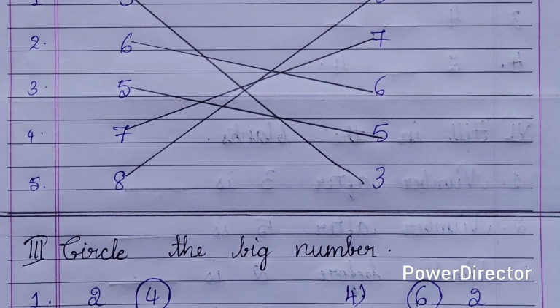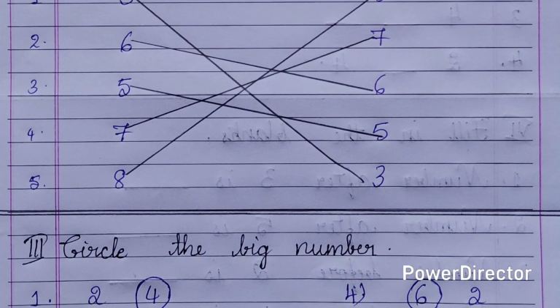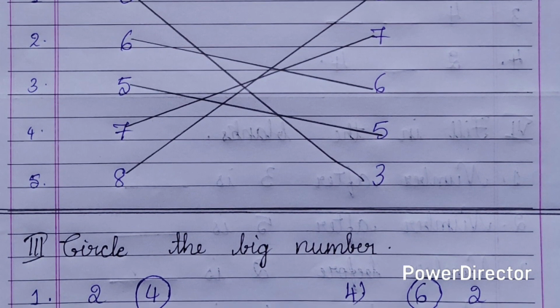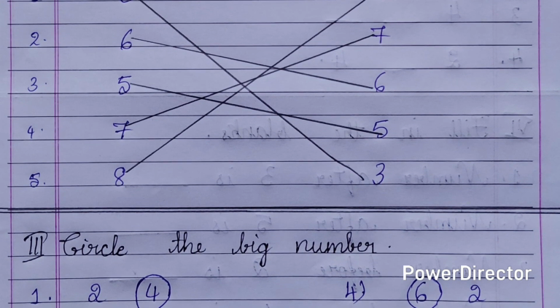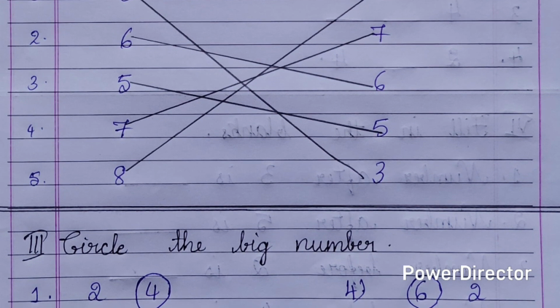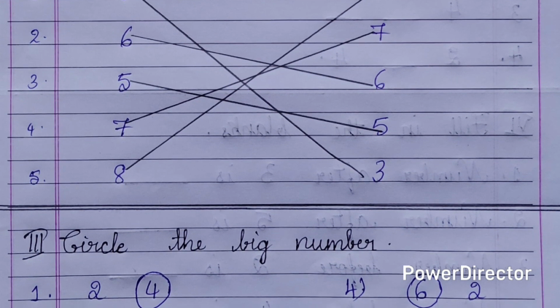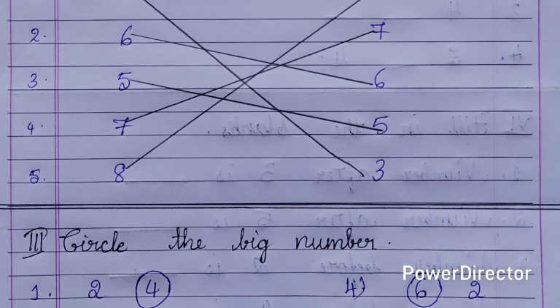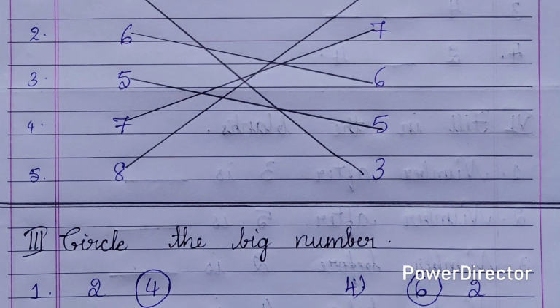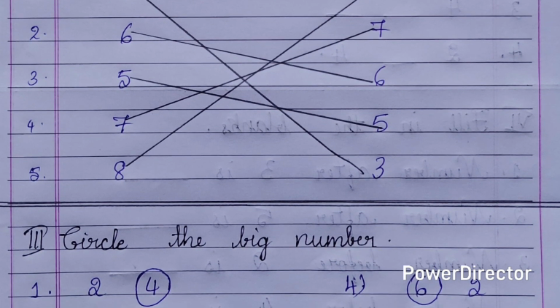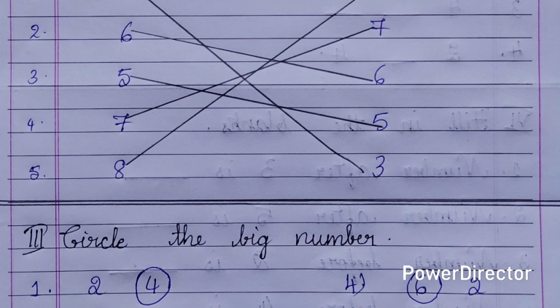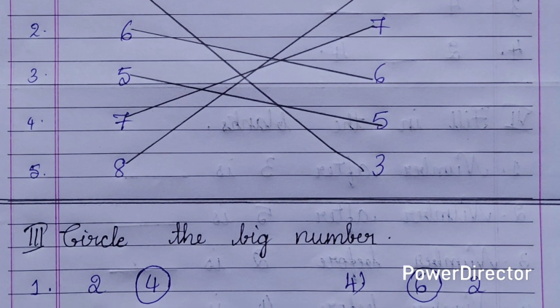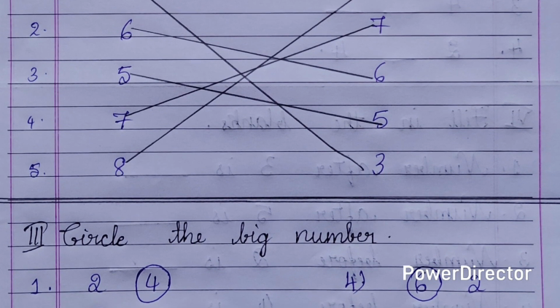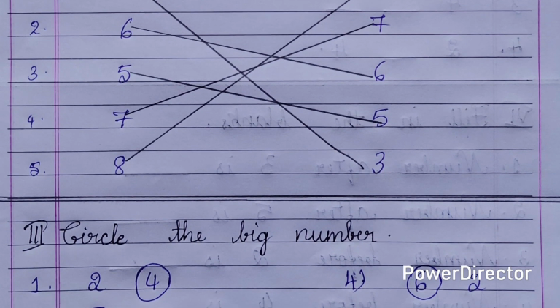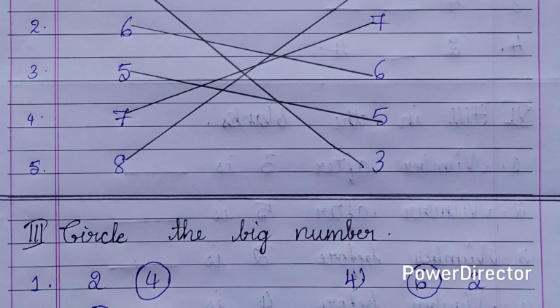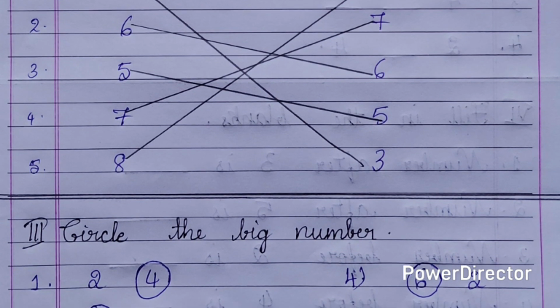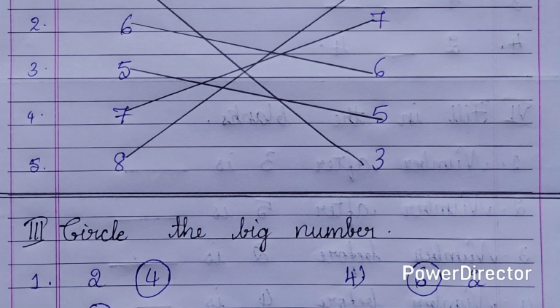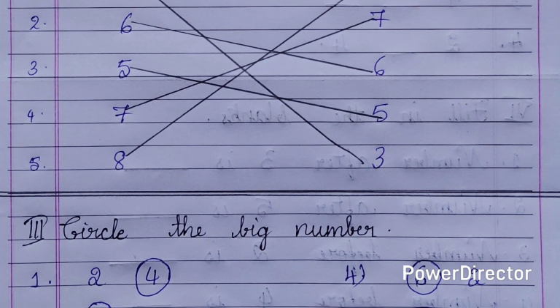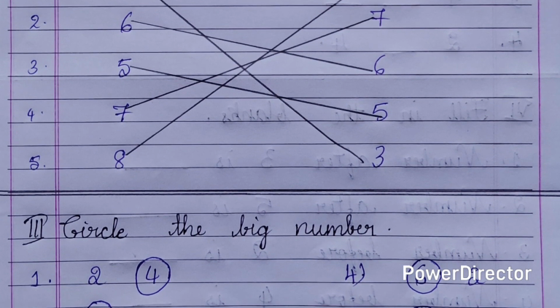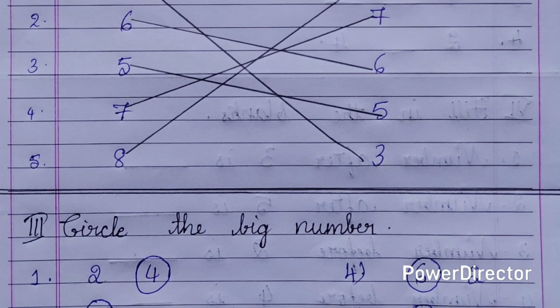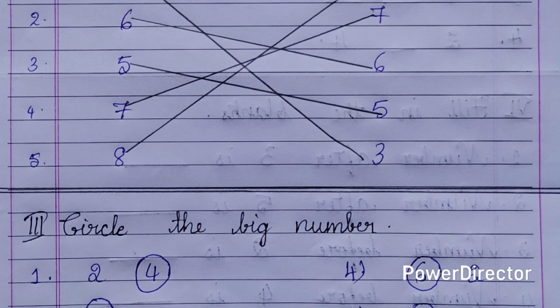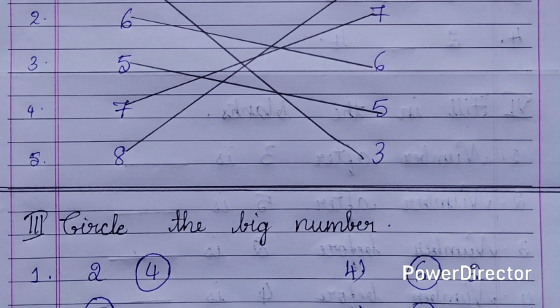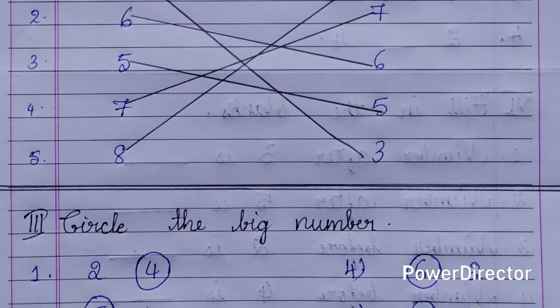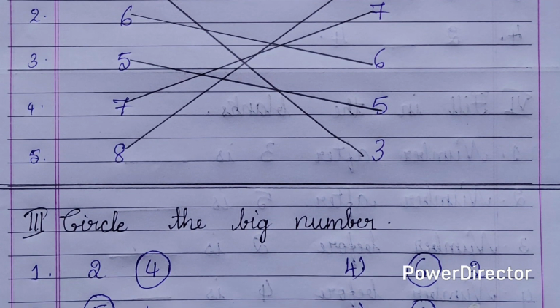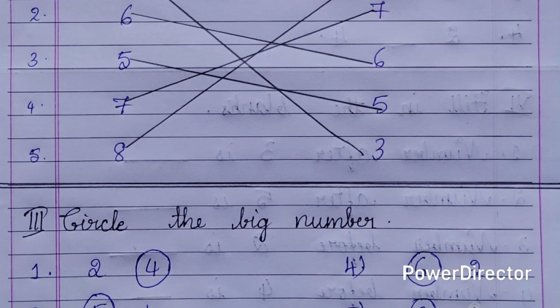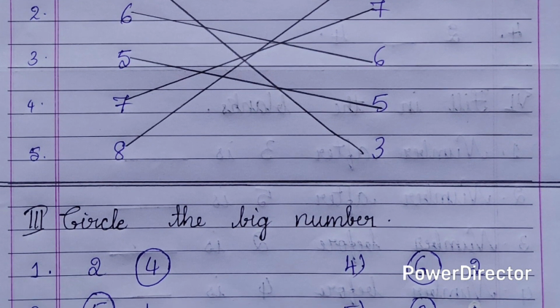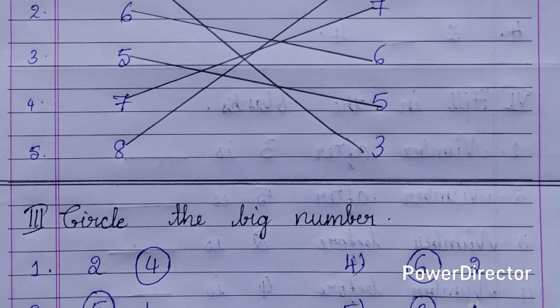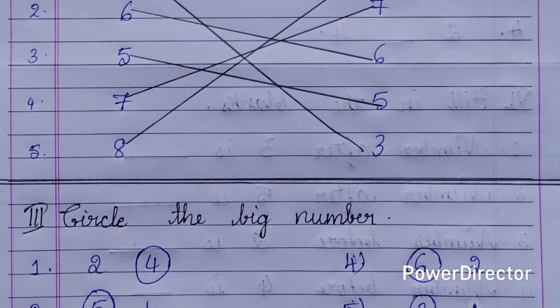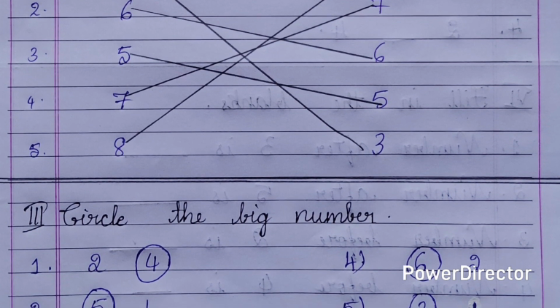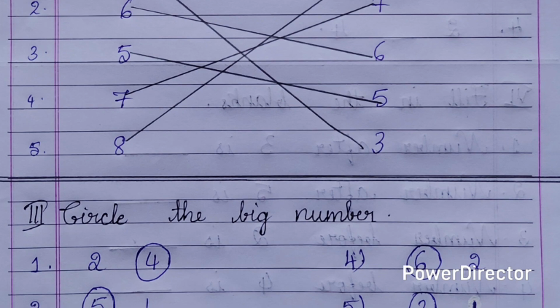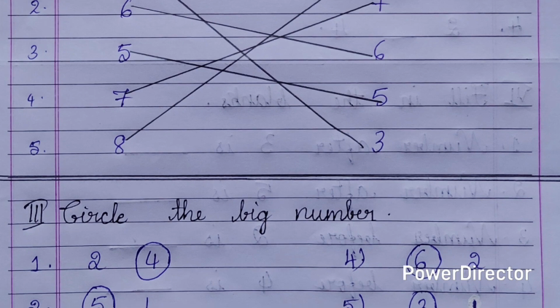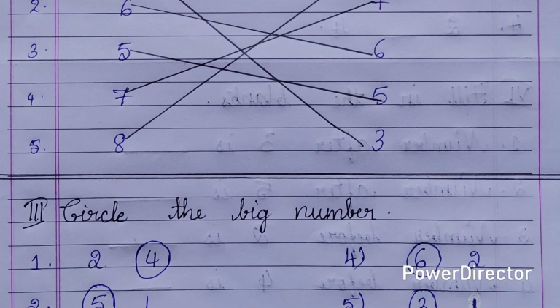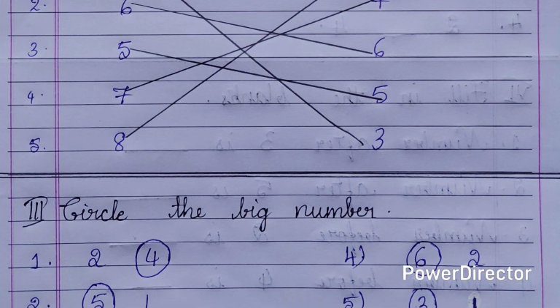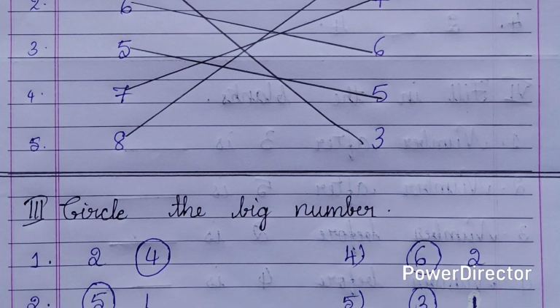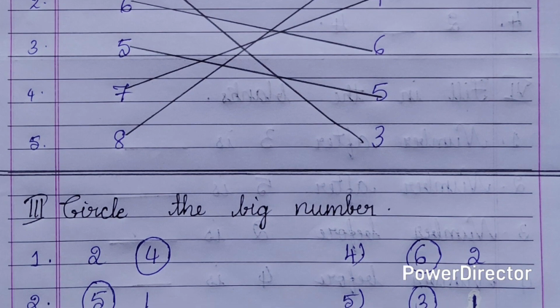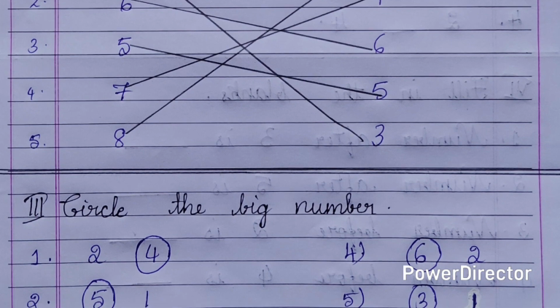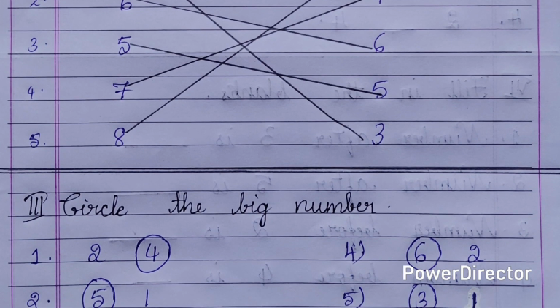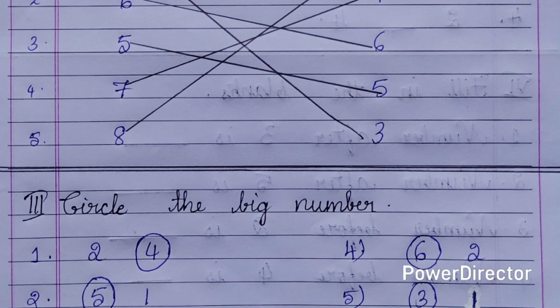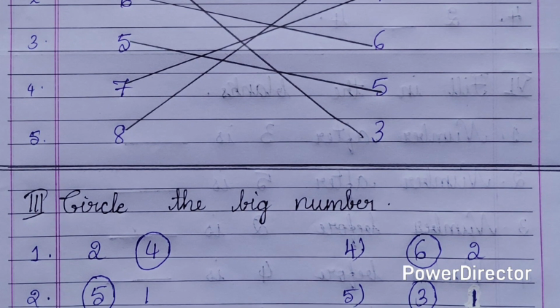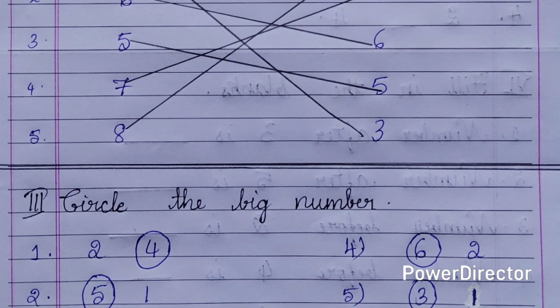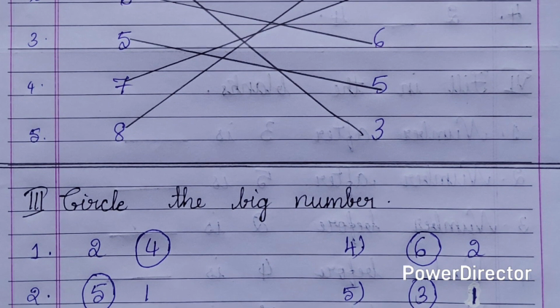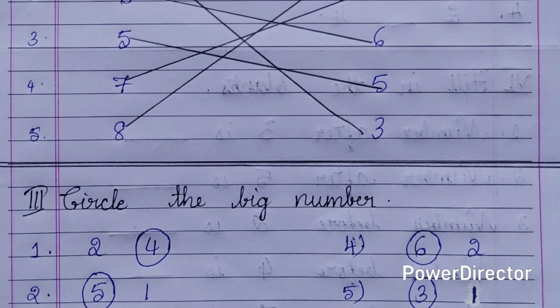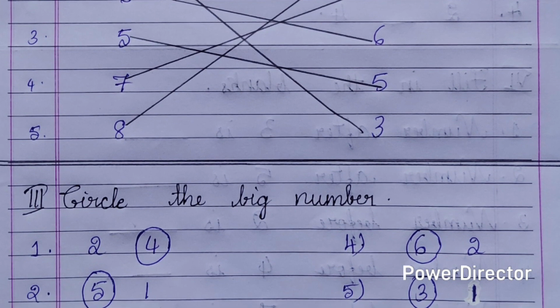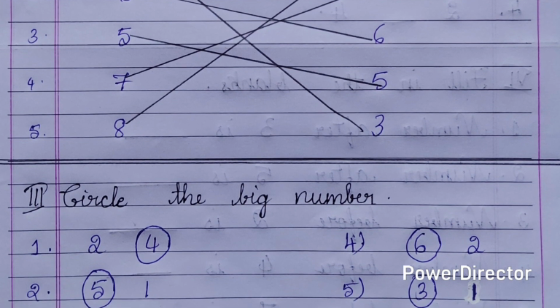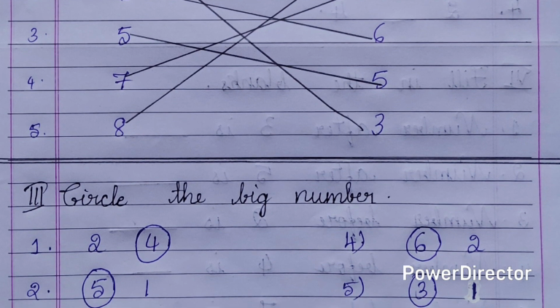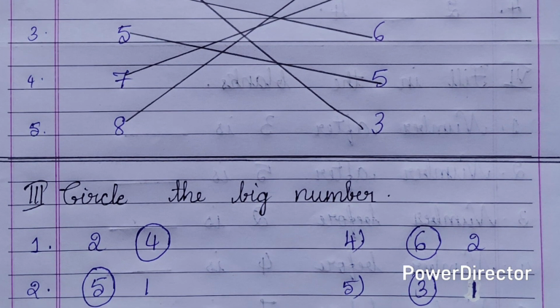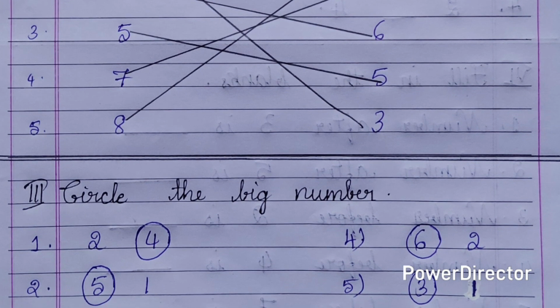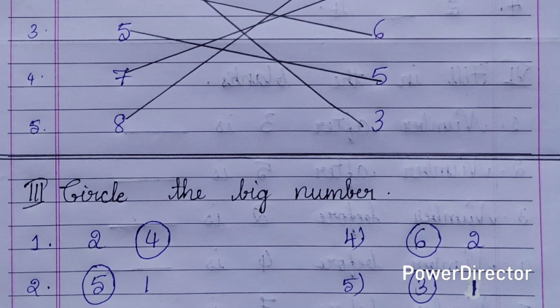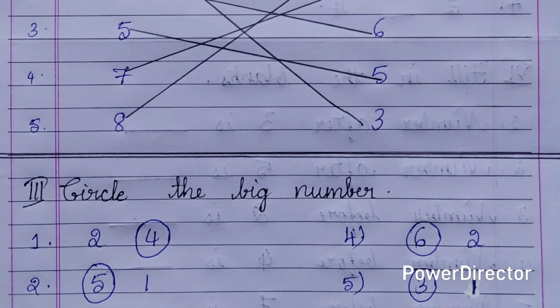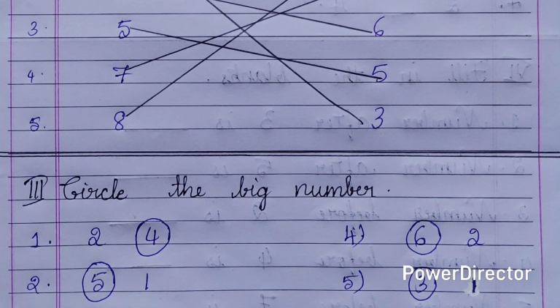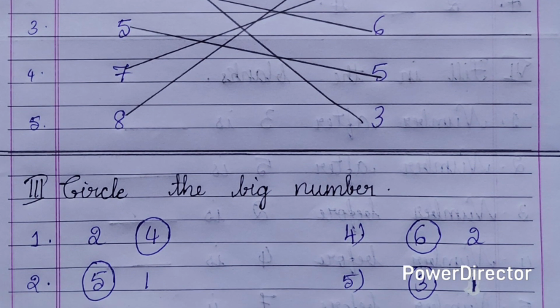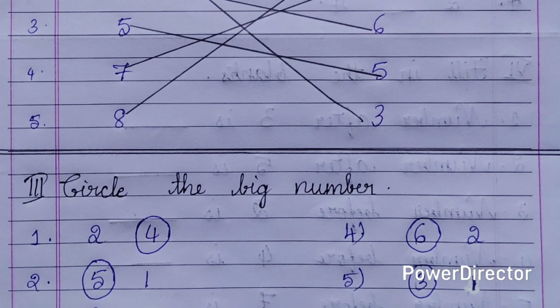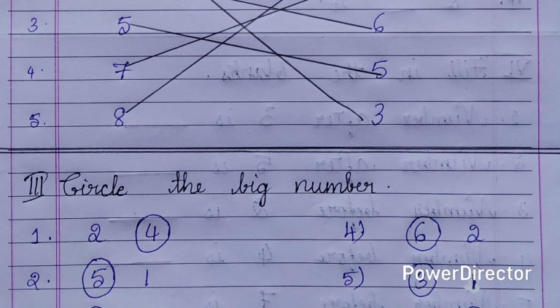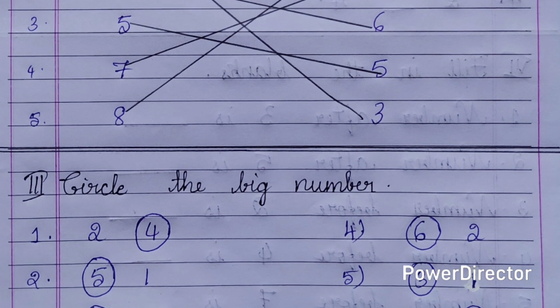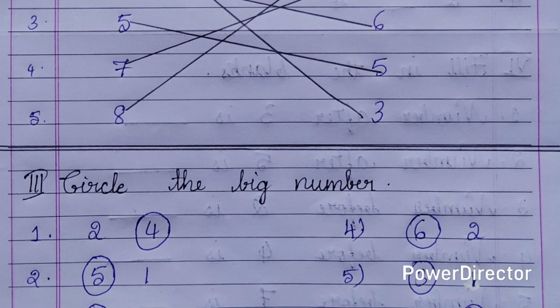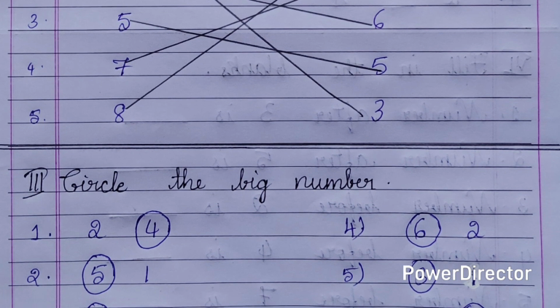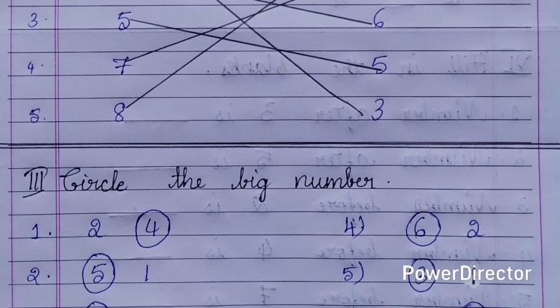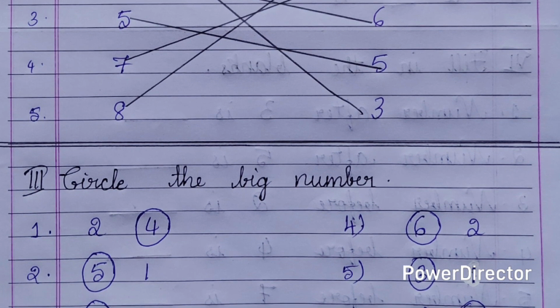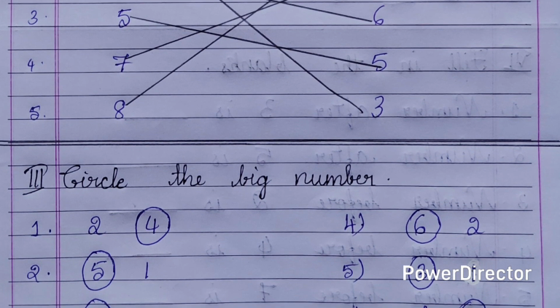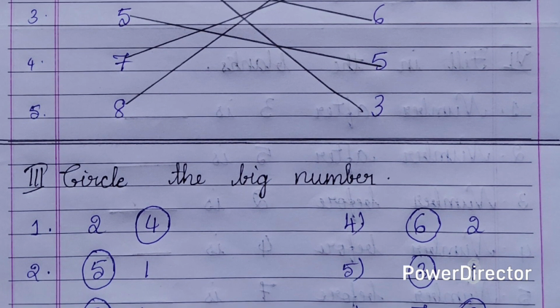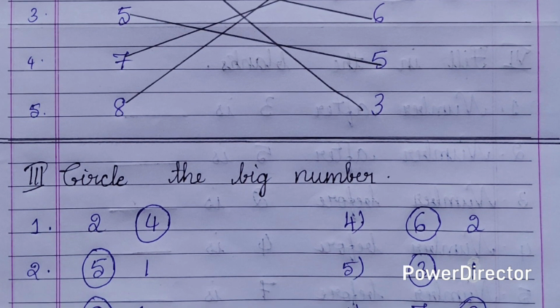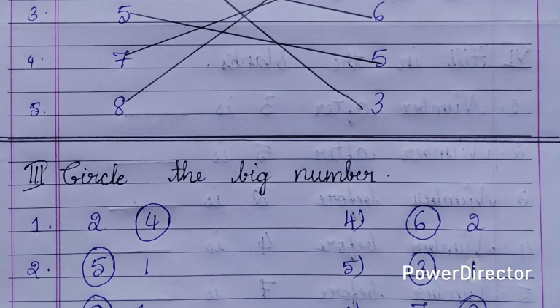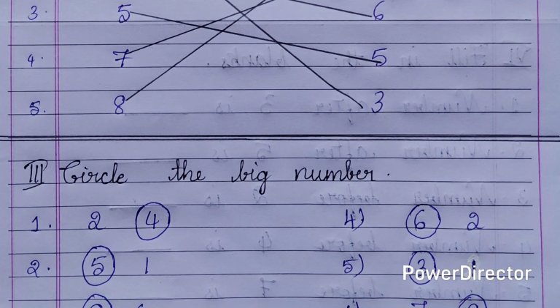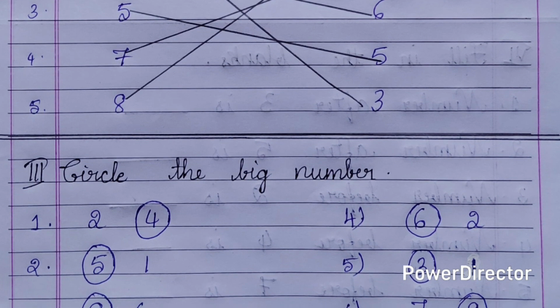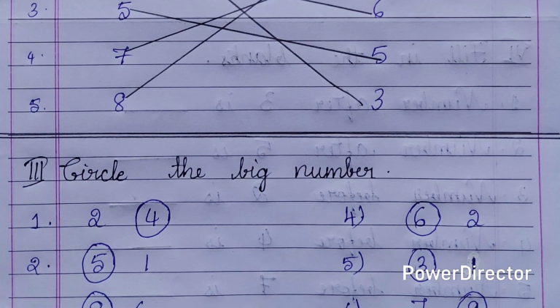Second main: match the same number. On the left side you have different numbers and on the right side you have different numbers. You need to match the same numbers.